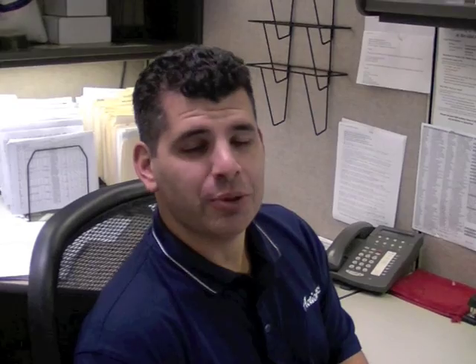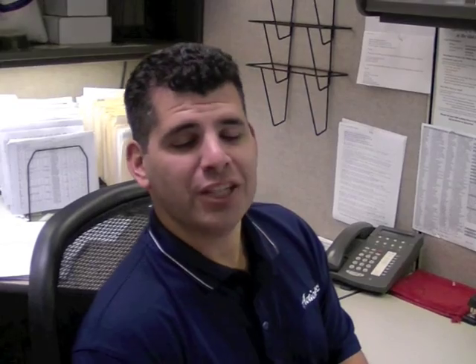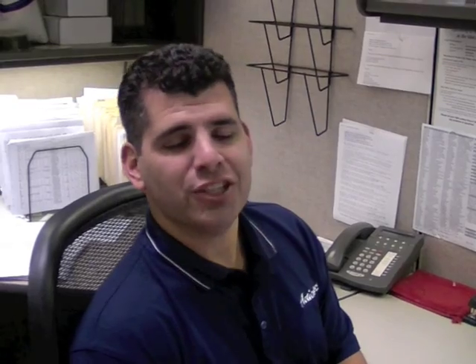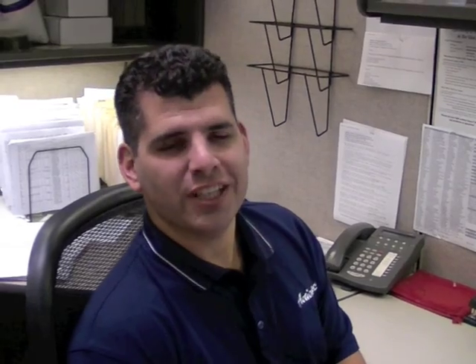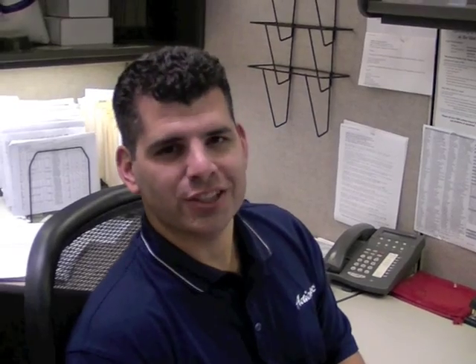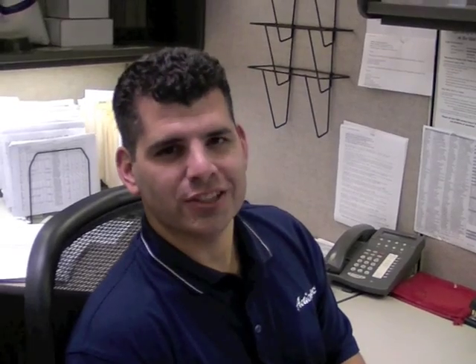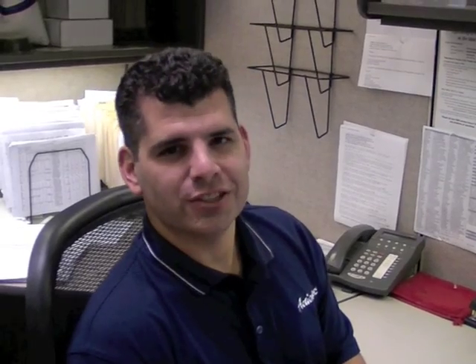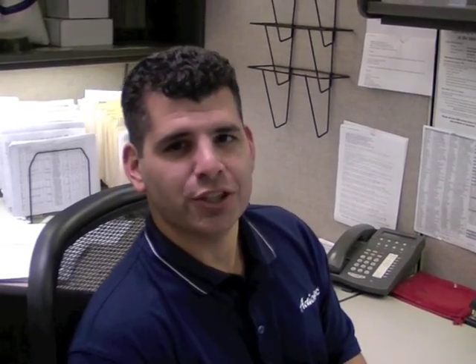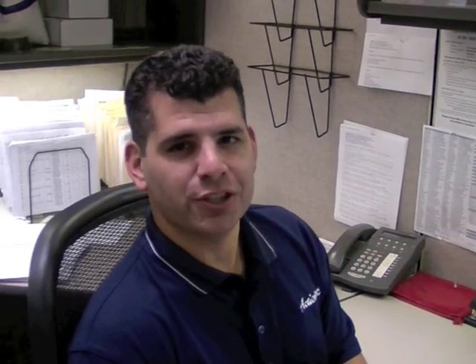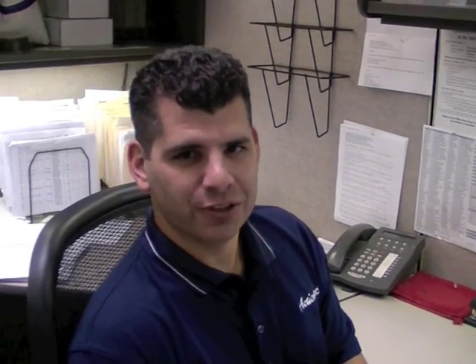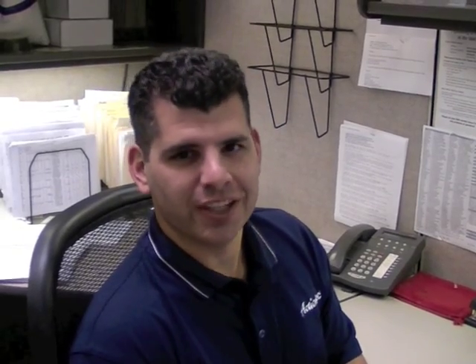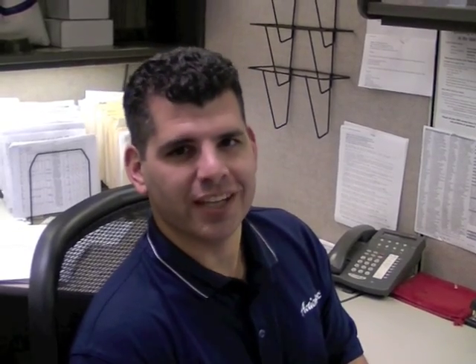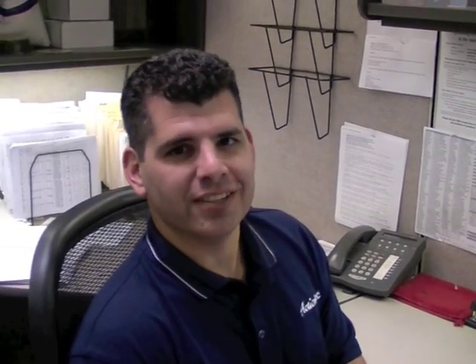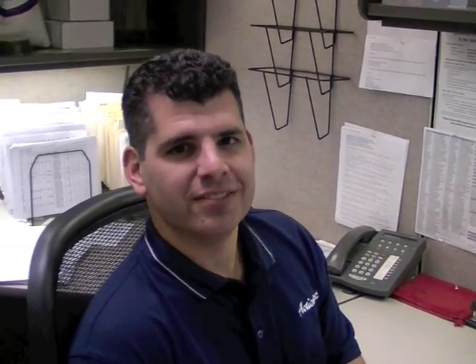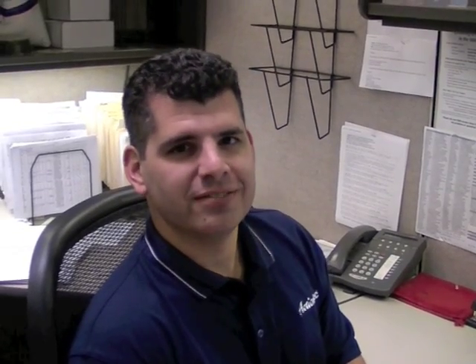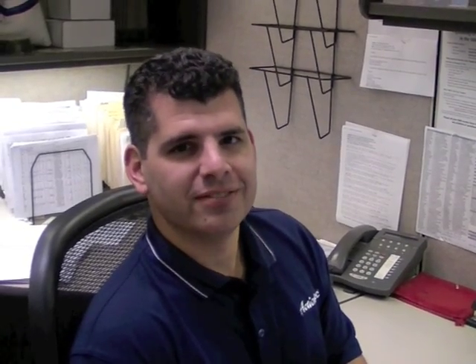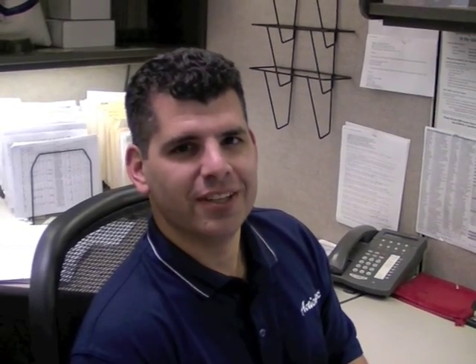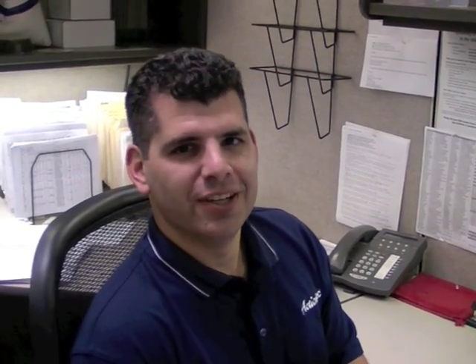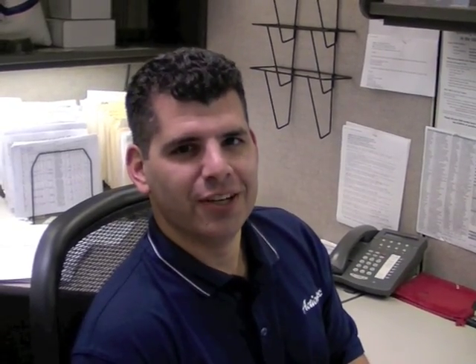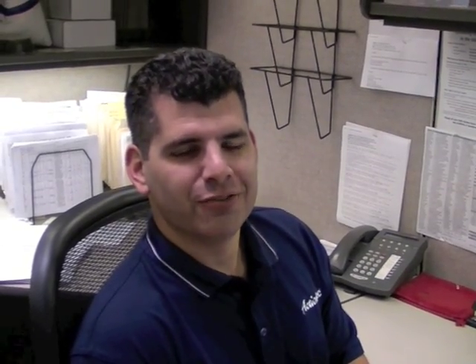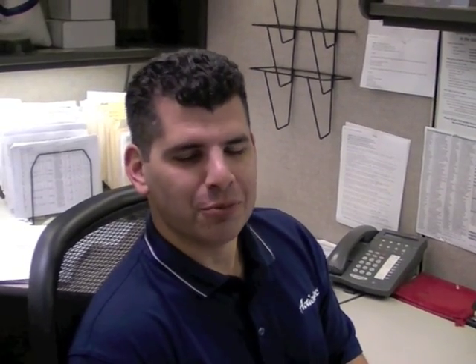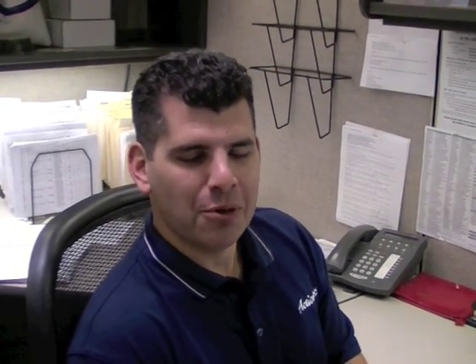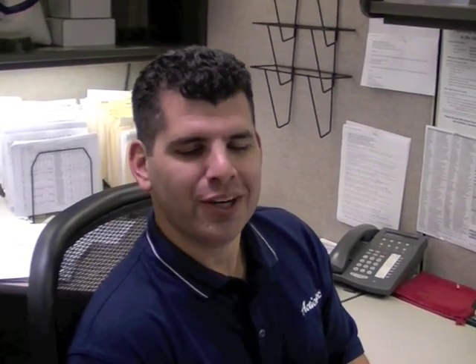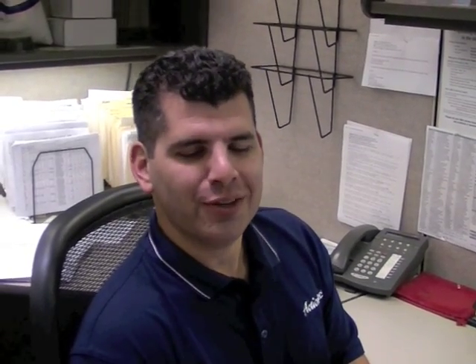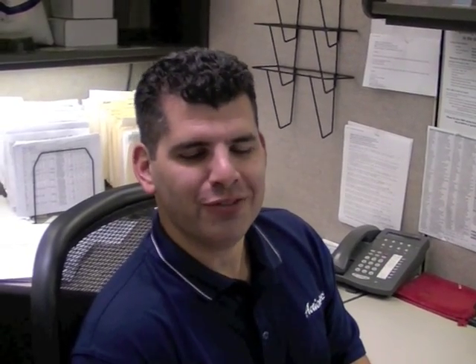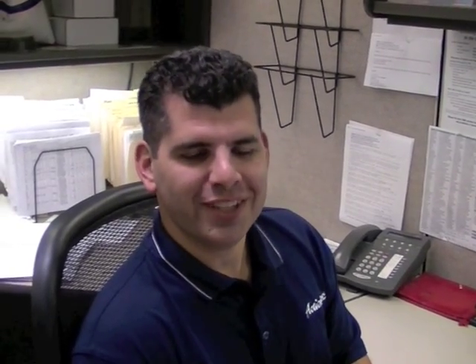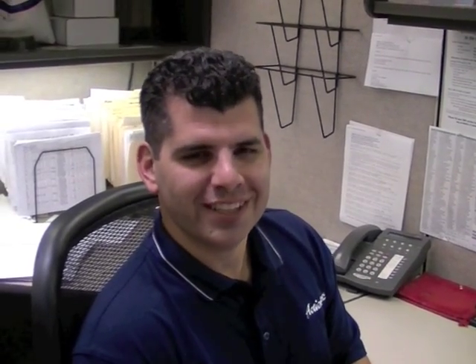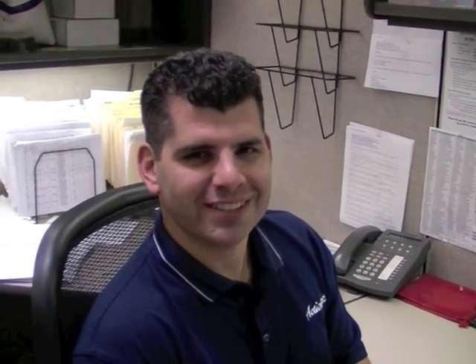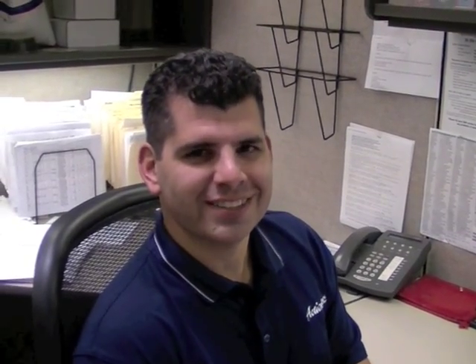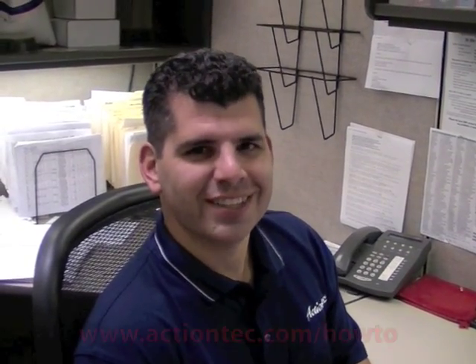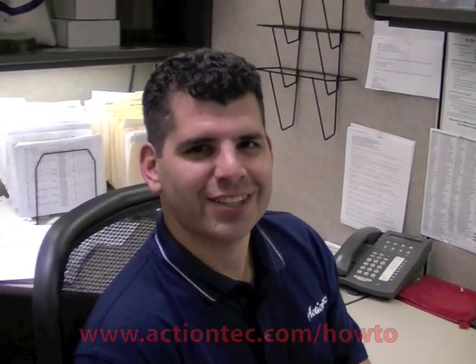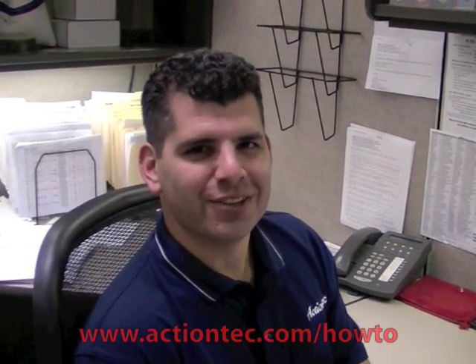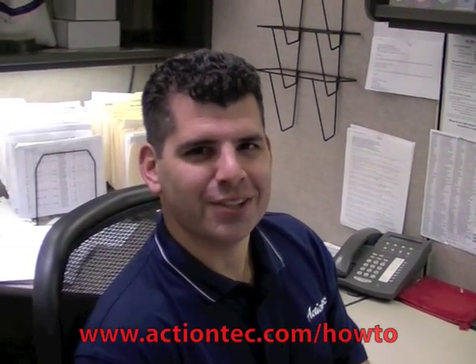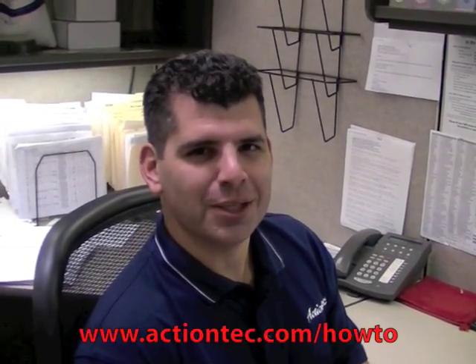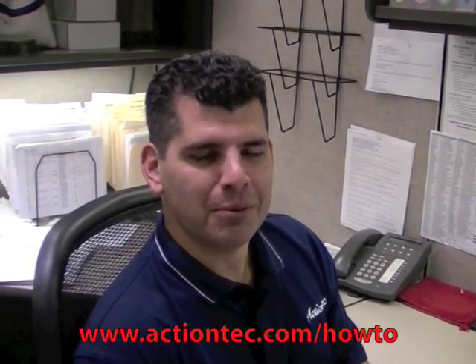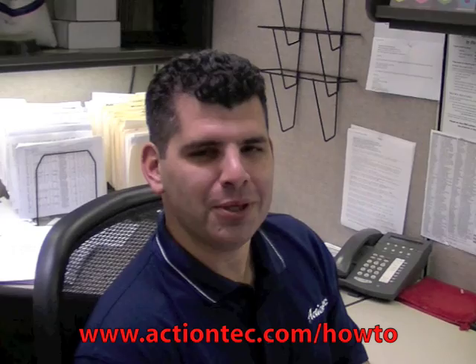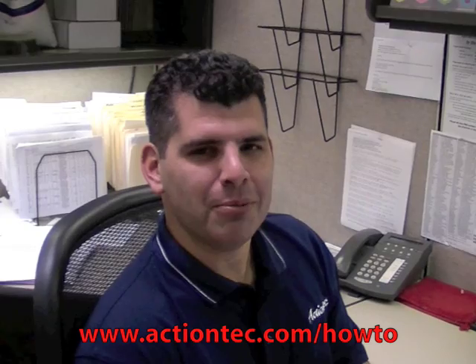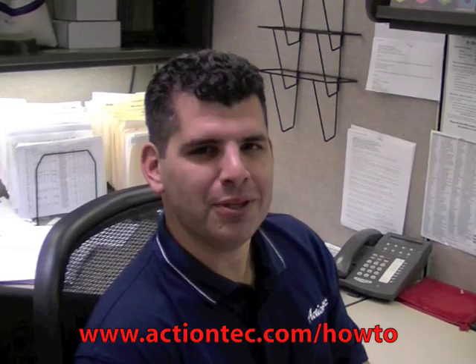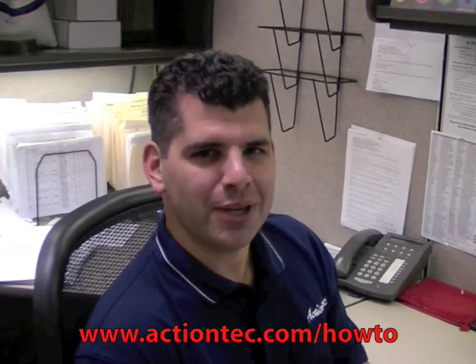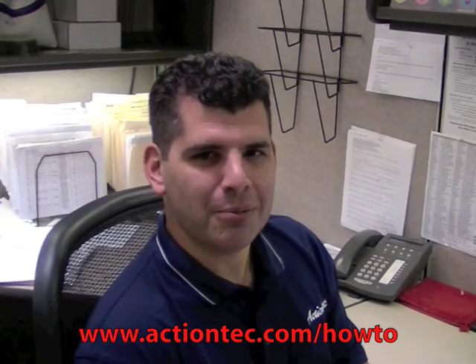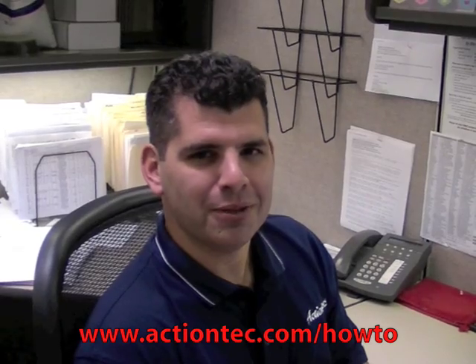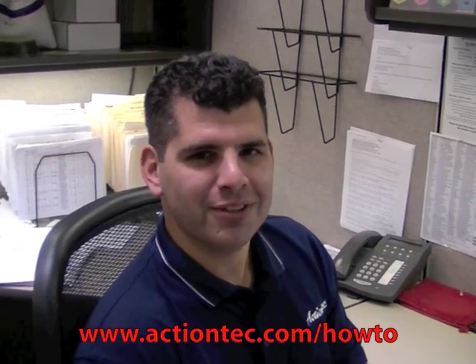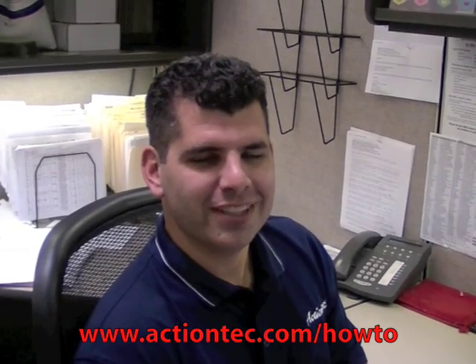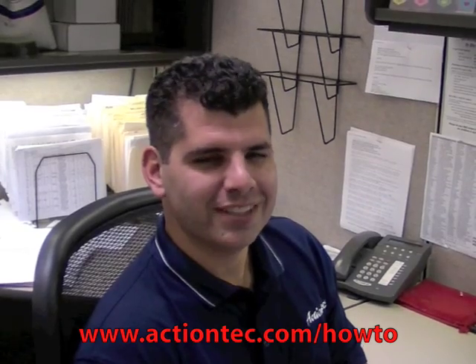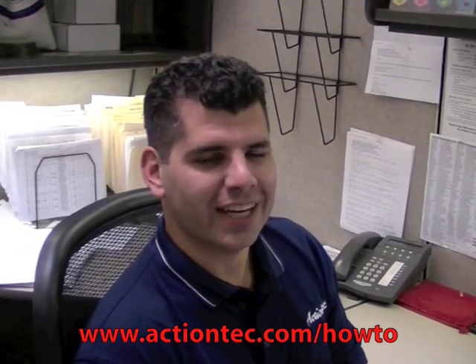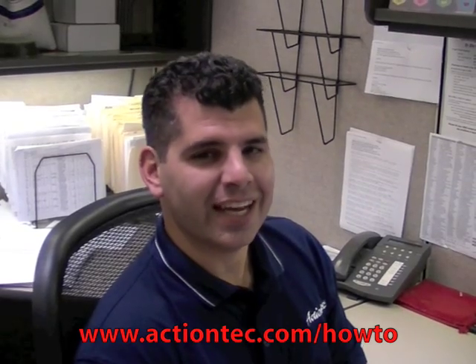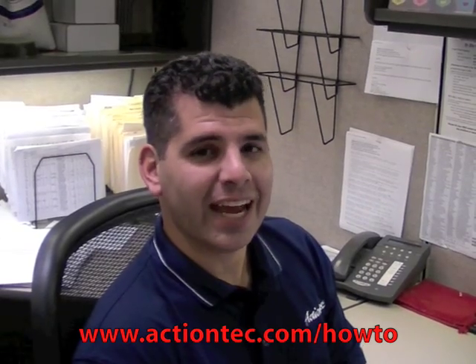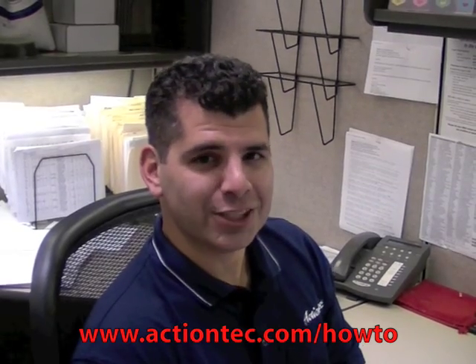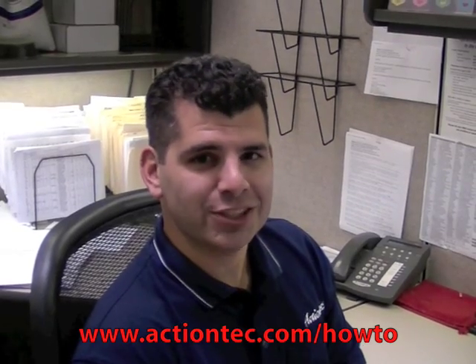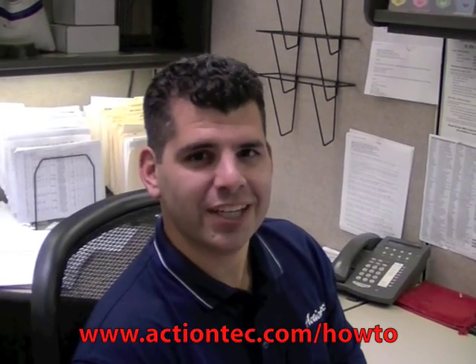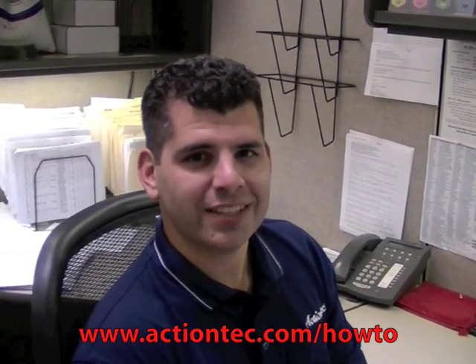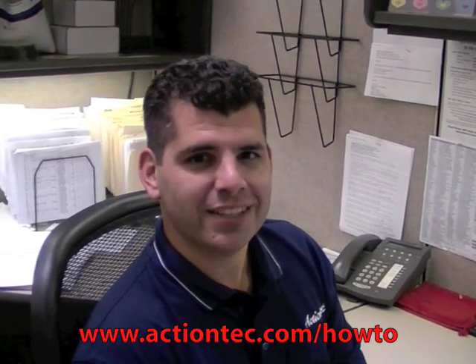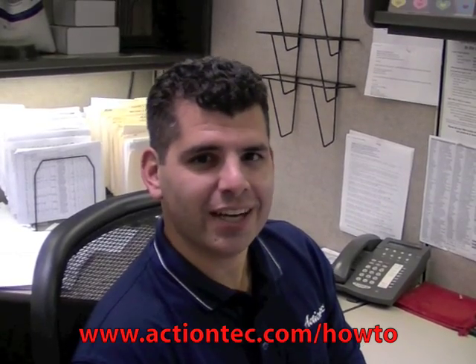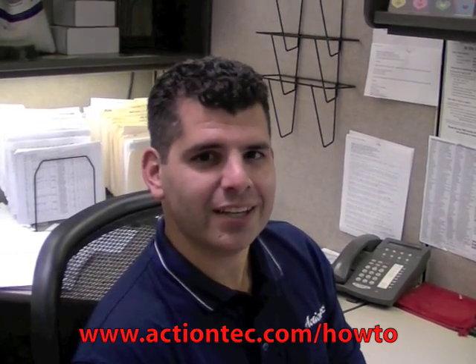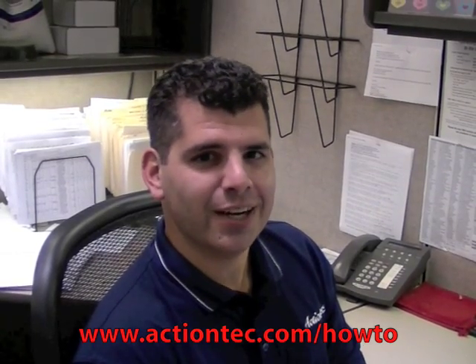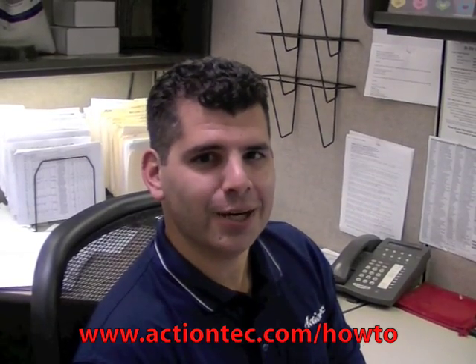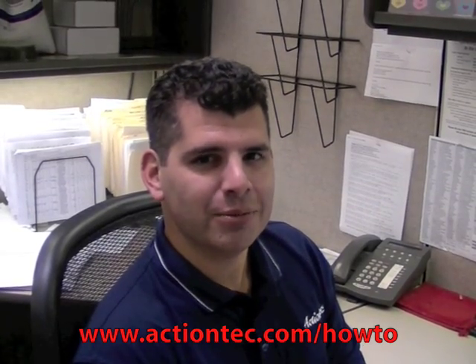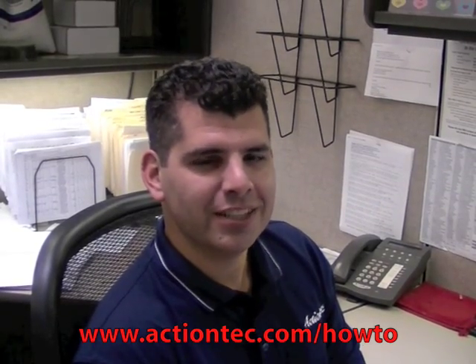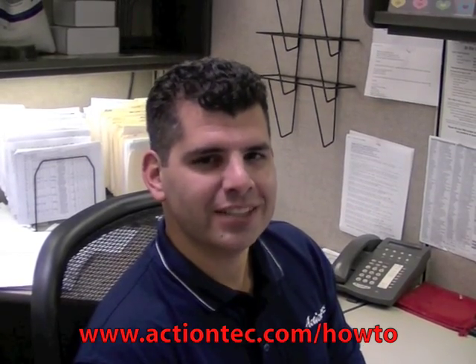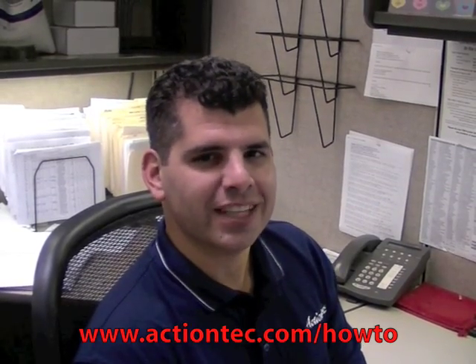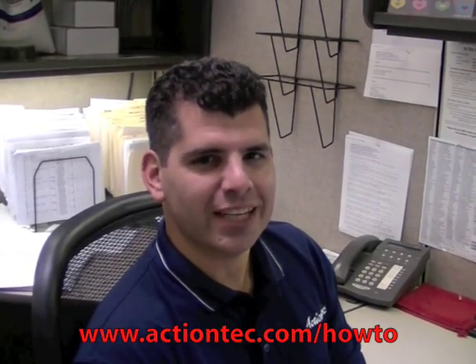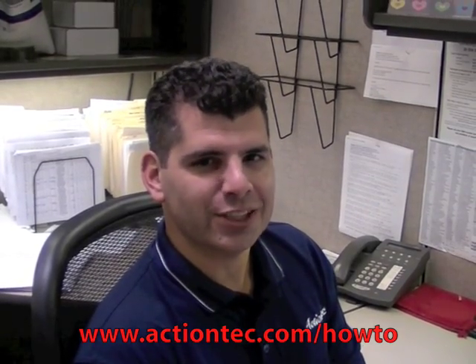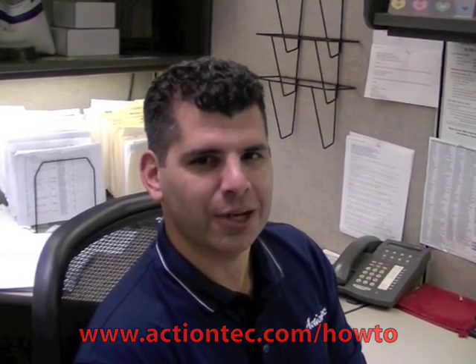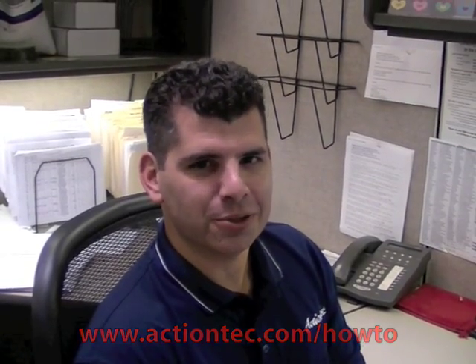Congratulations, you're done. For more helpful hints, go to www.actiontech.com.